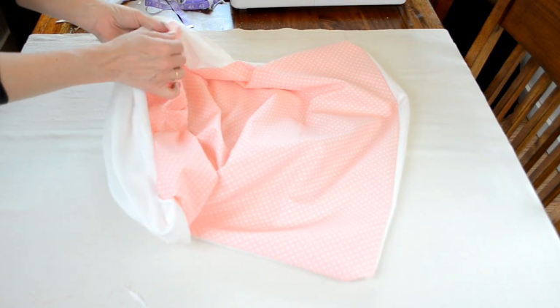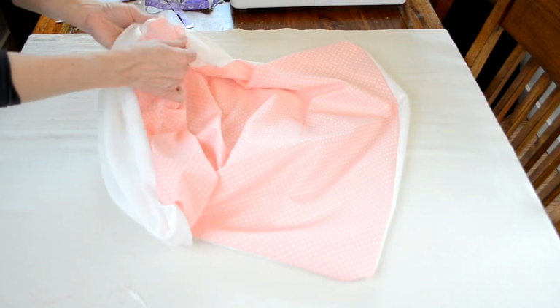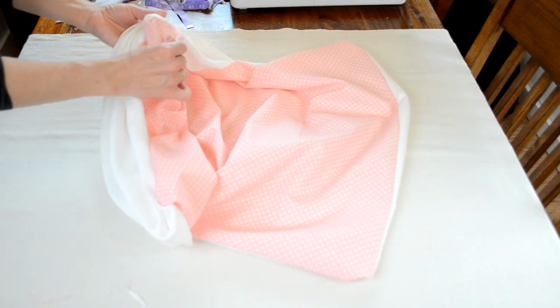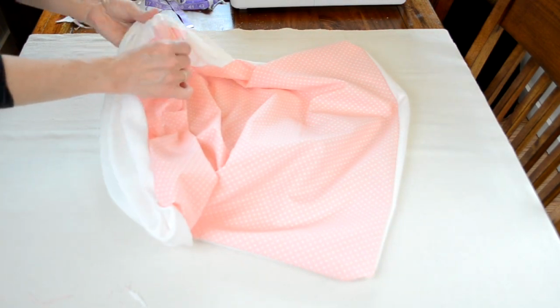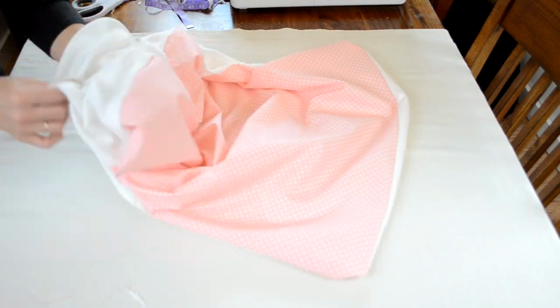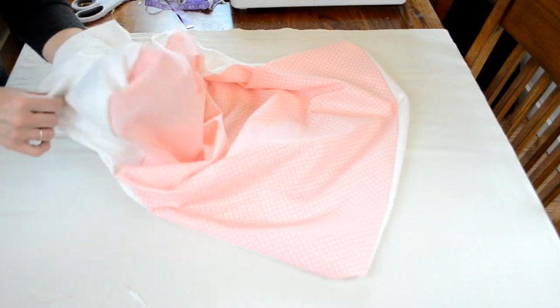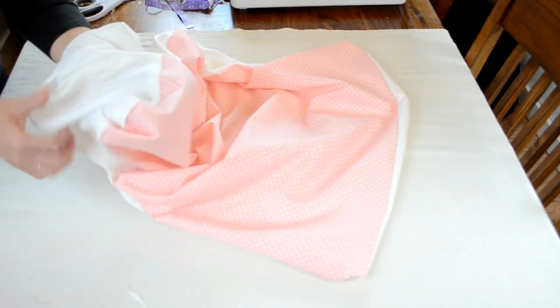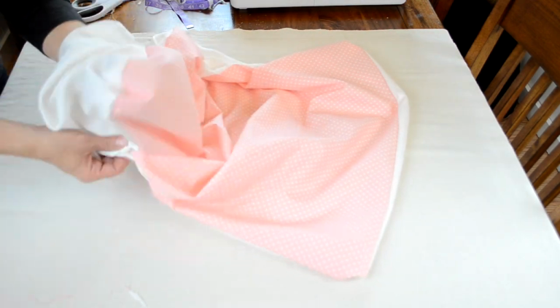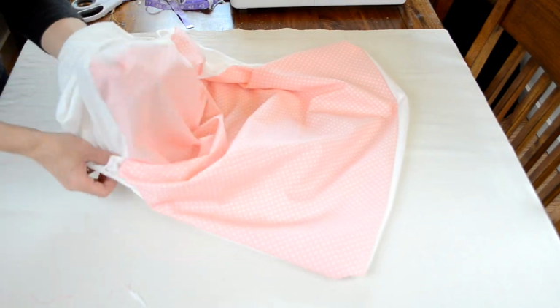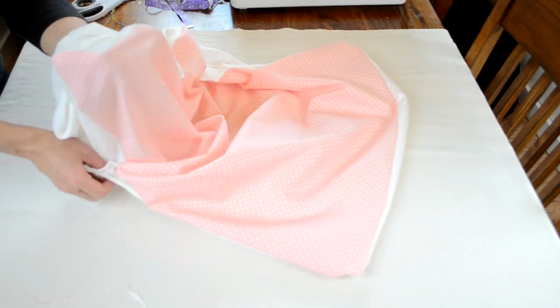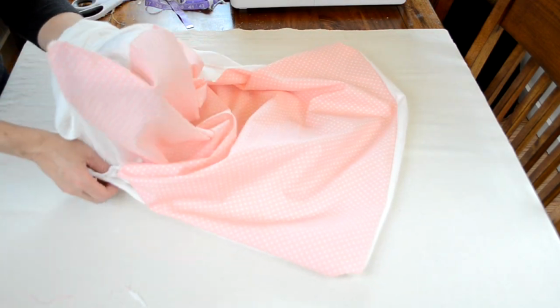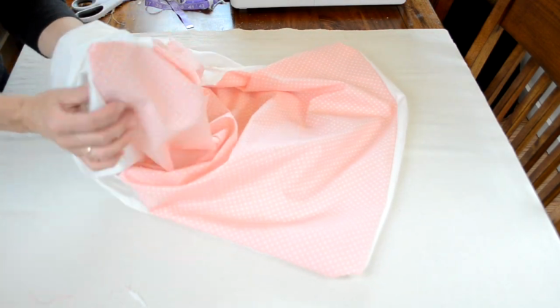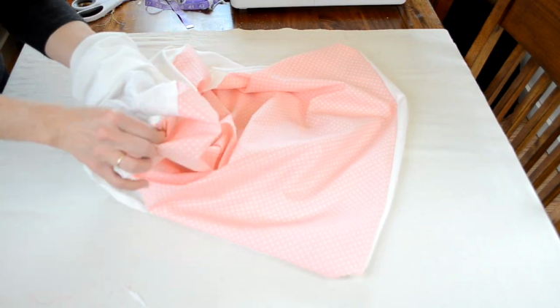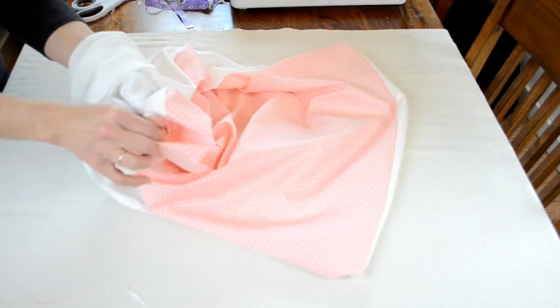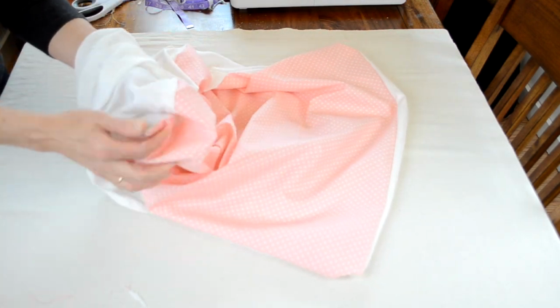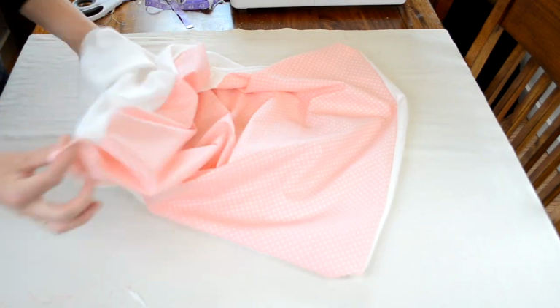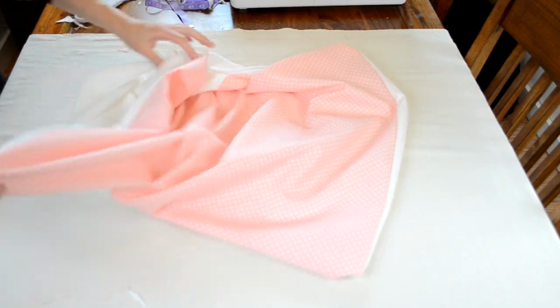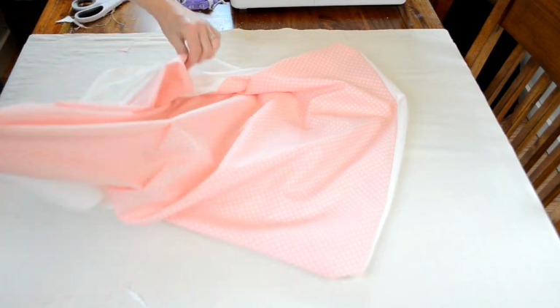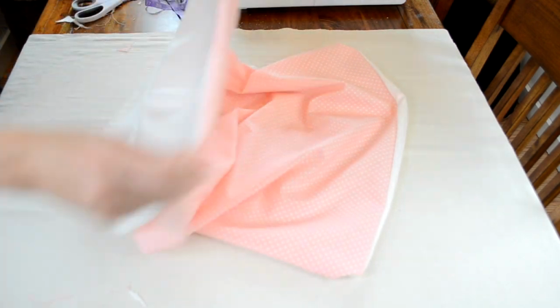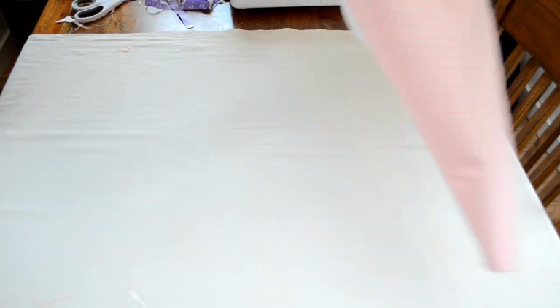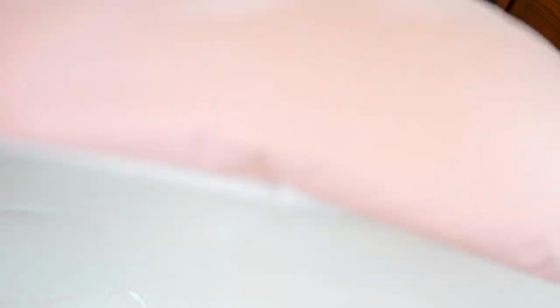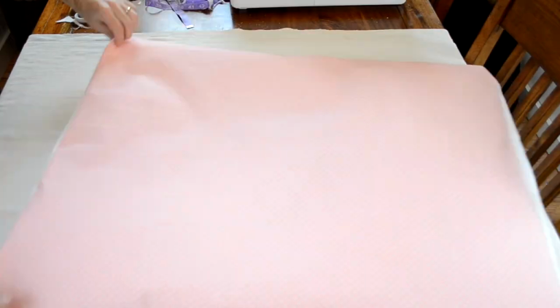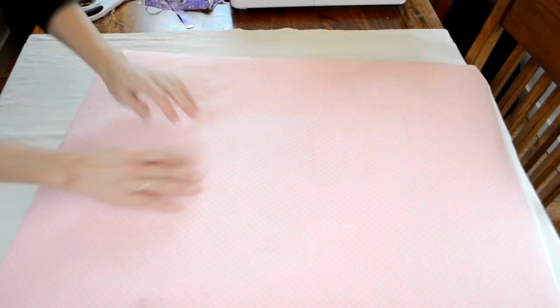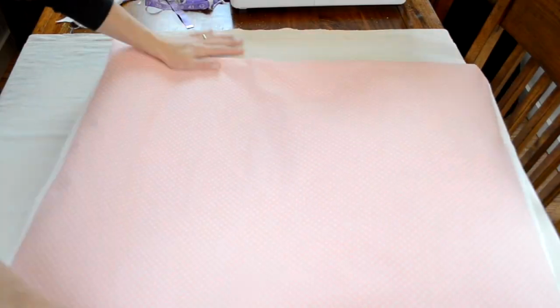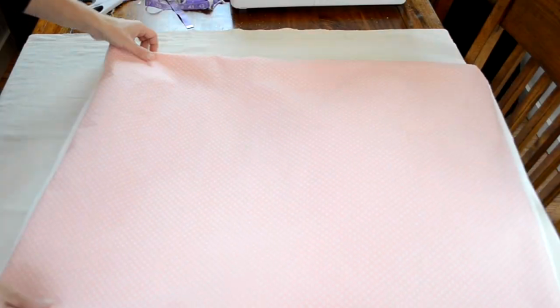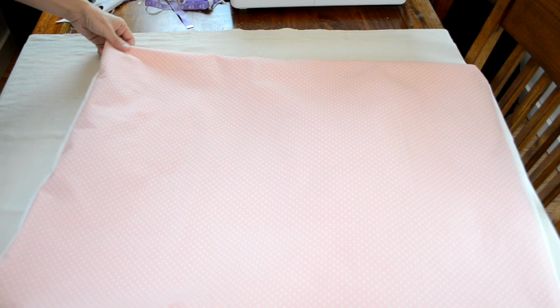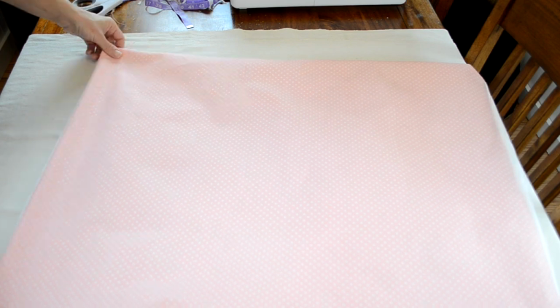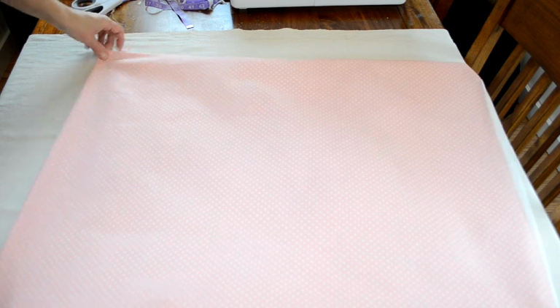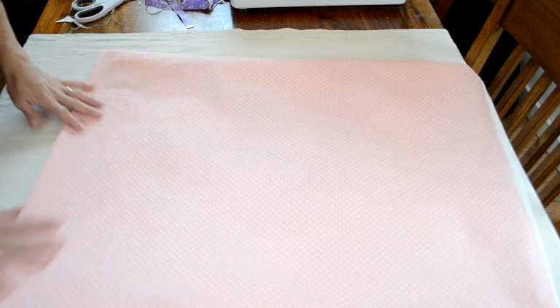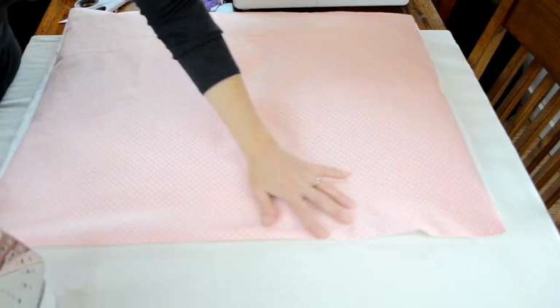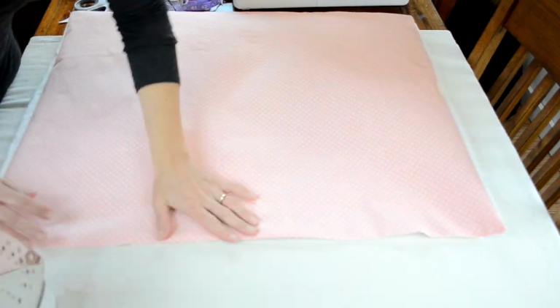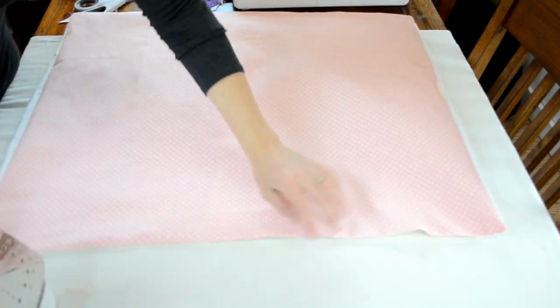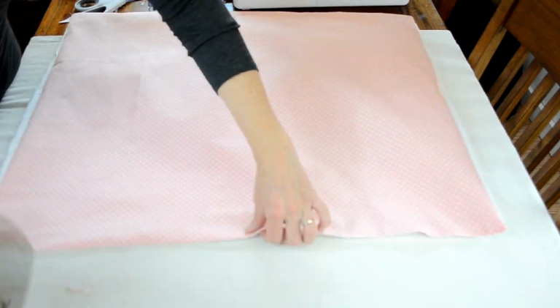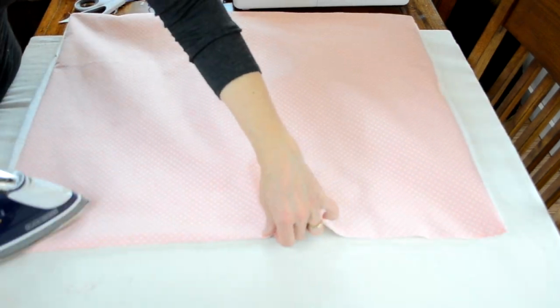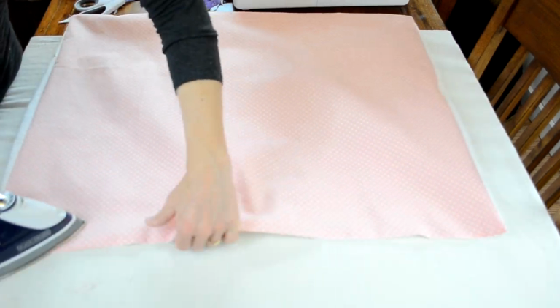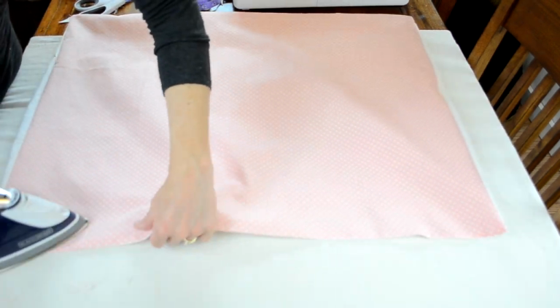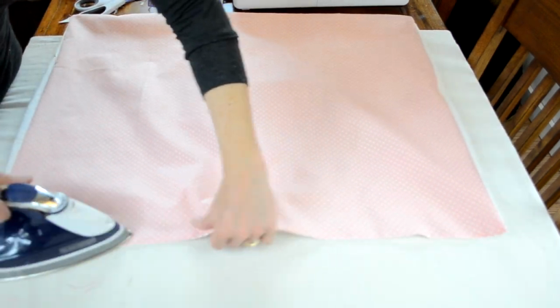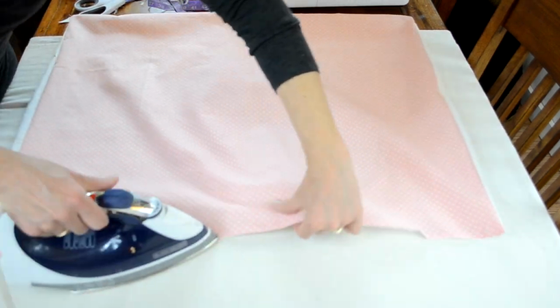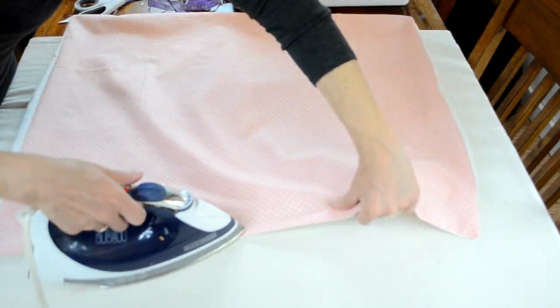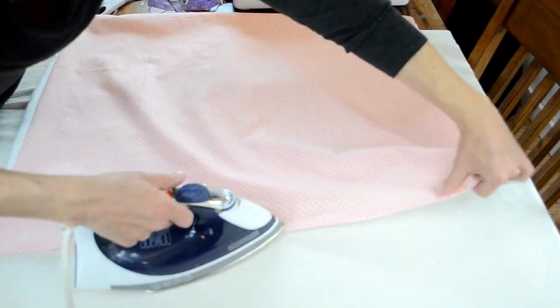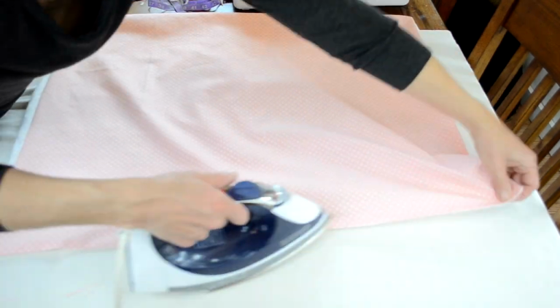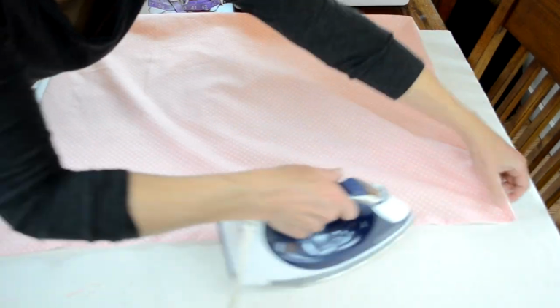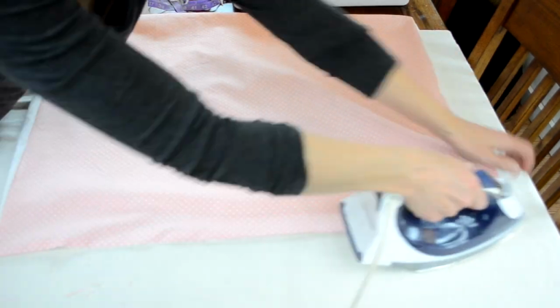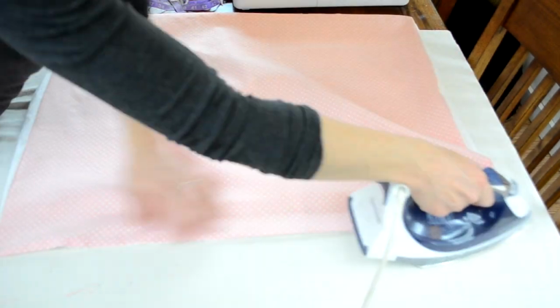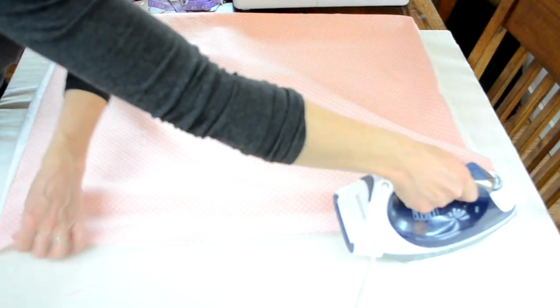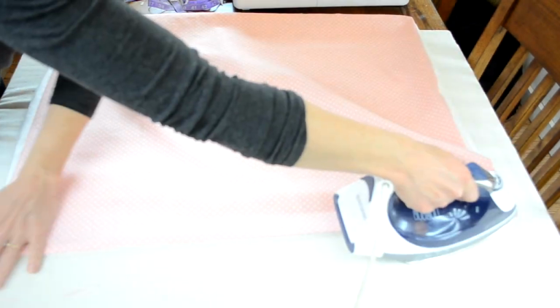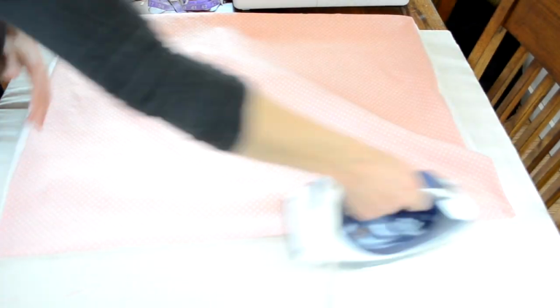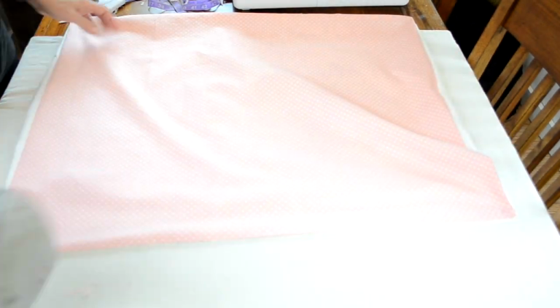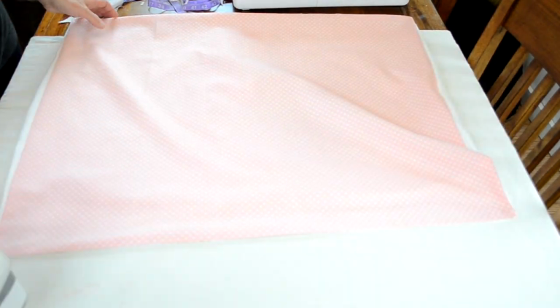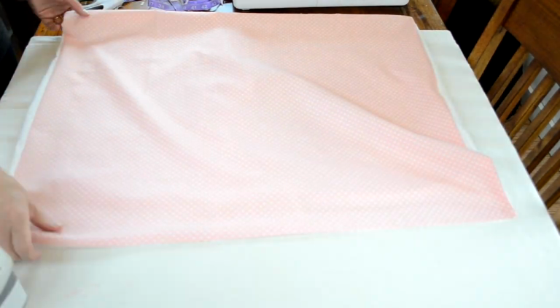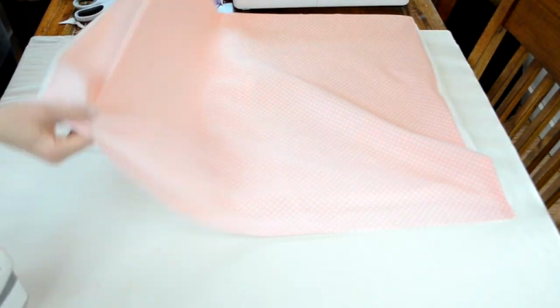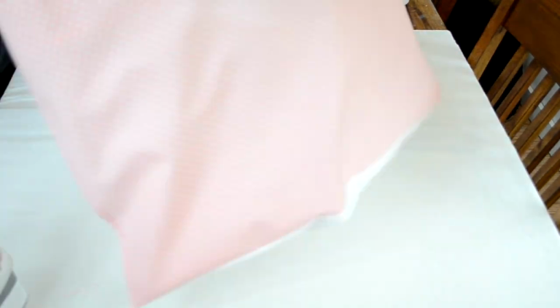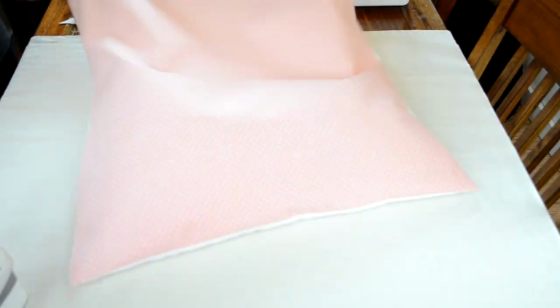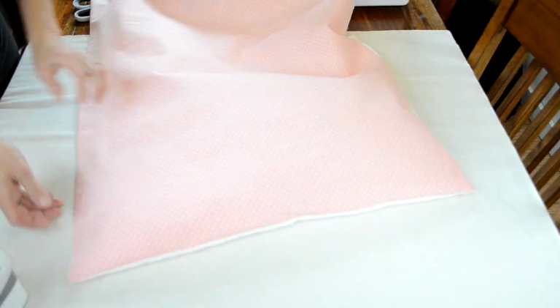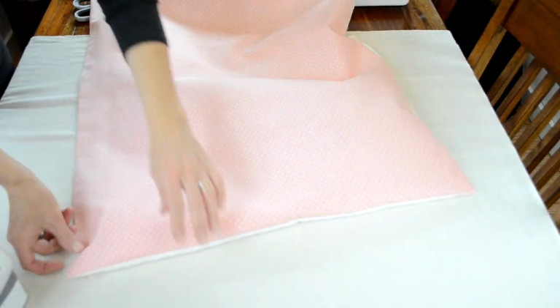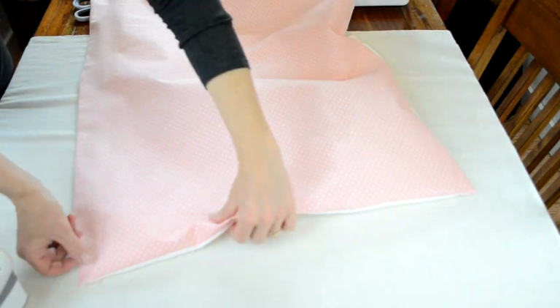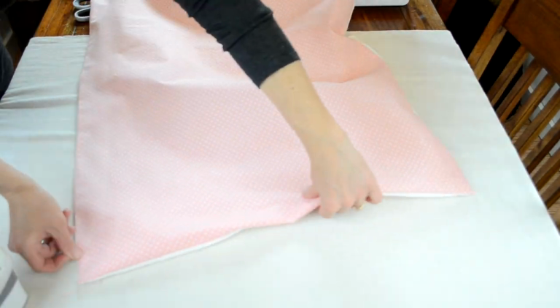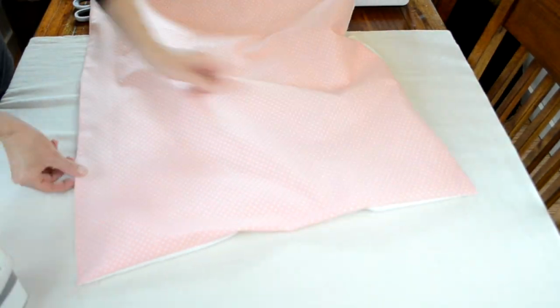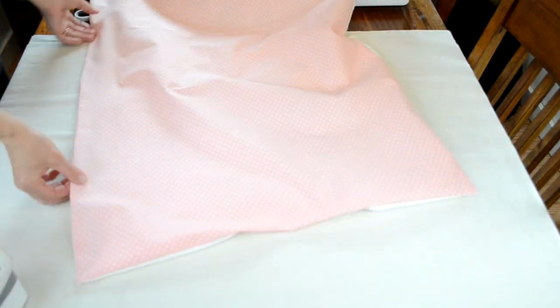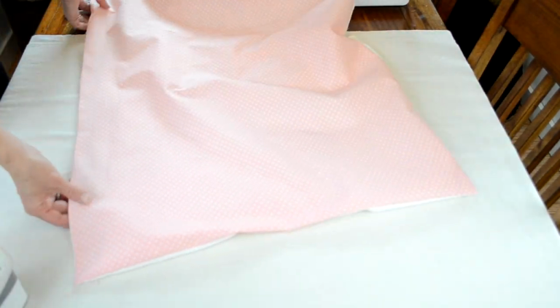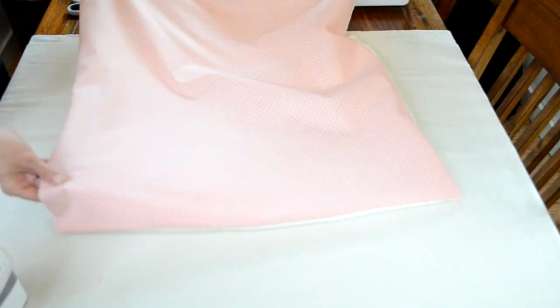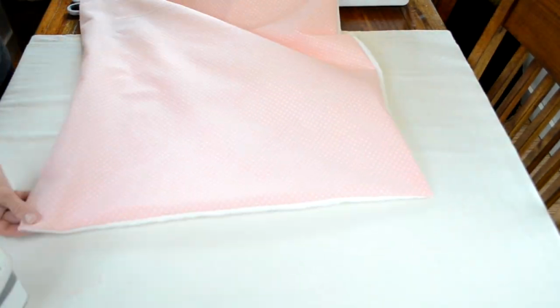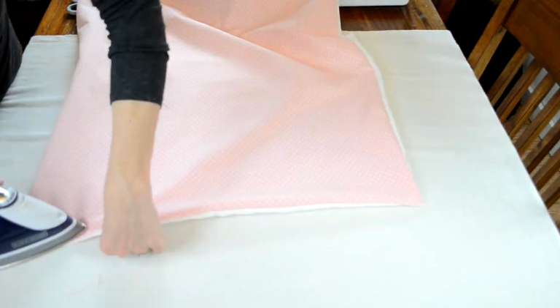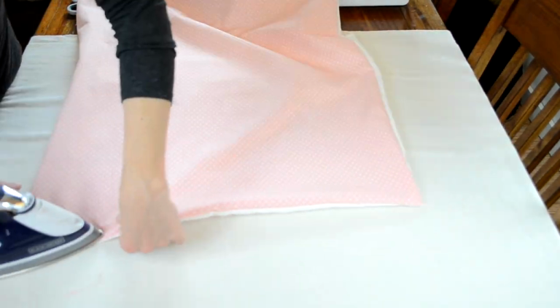After I got done sewing, I just trimmed all the extra fabric away from my corners and edges and then I just ironed out the edges.